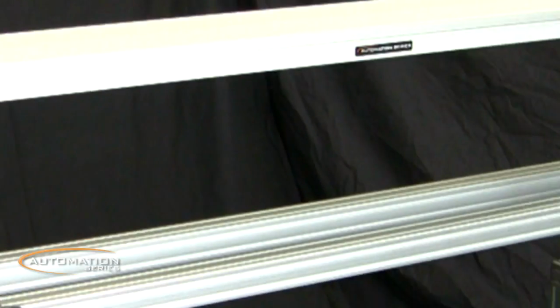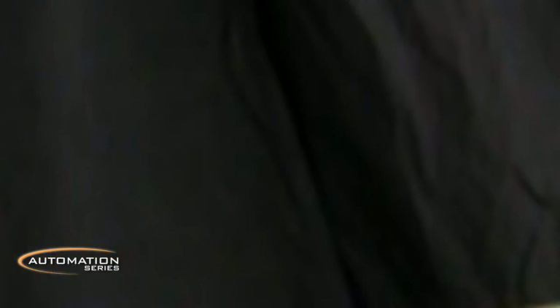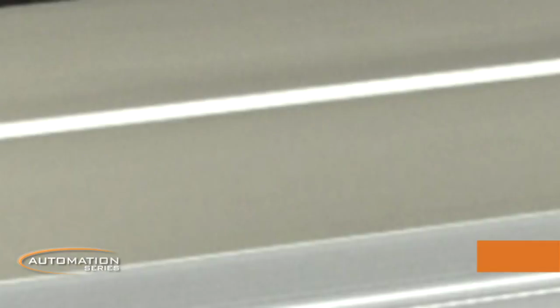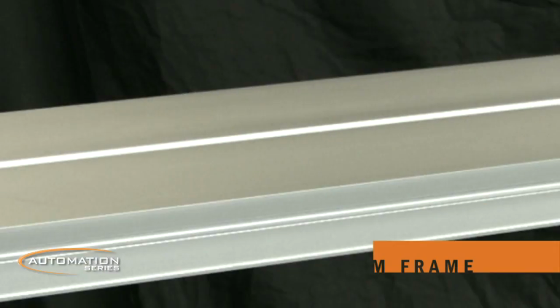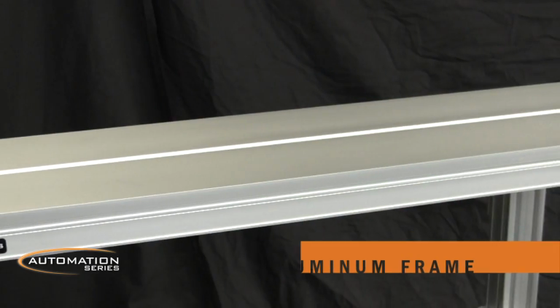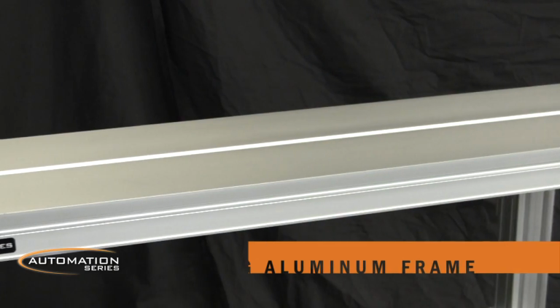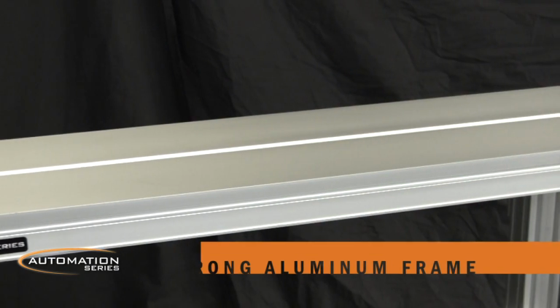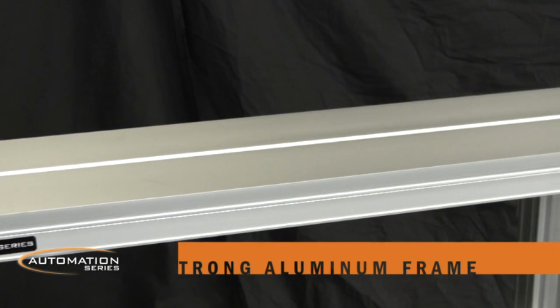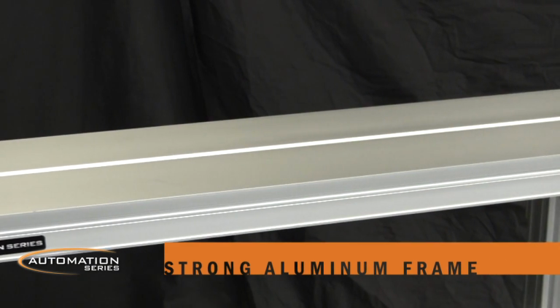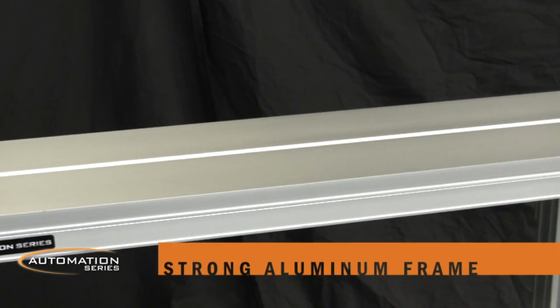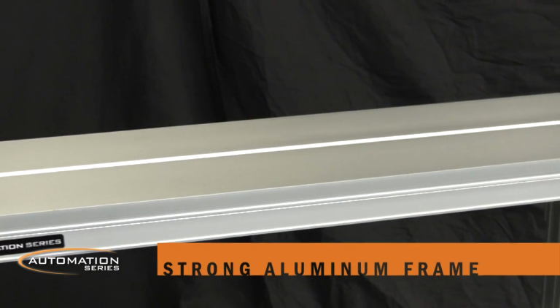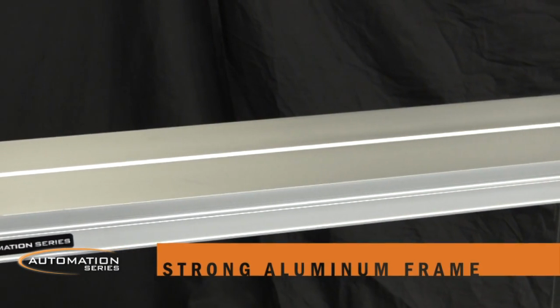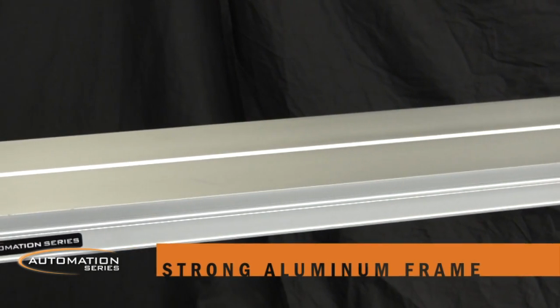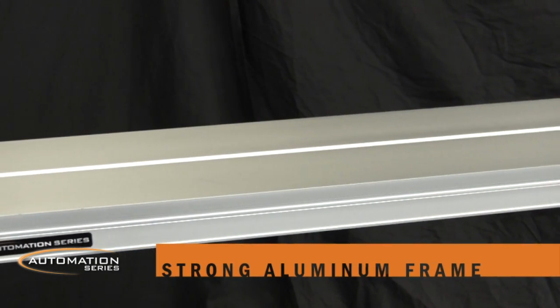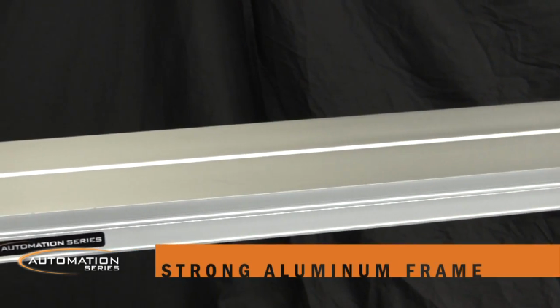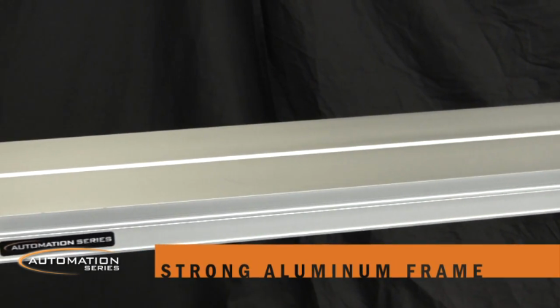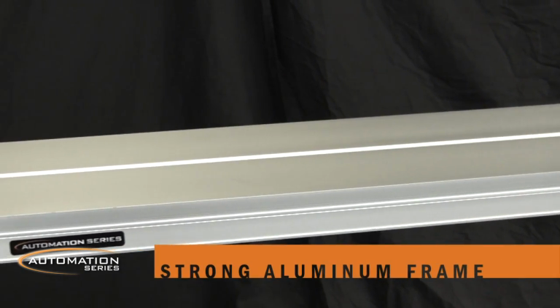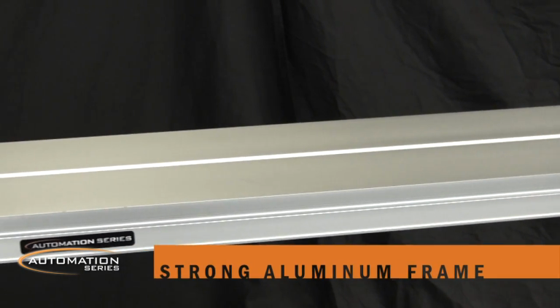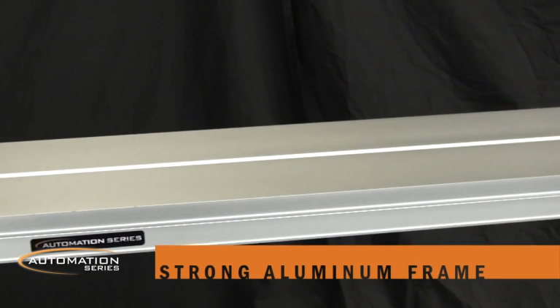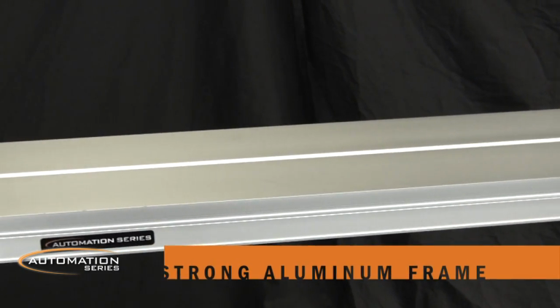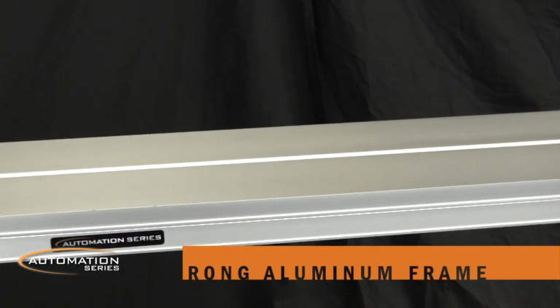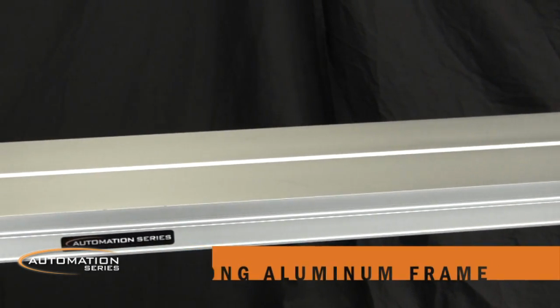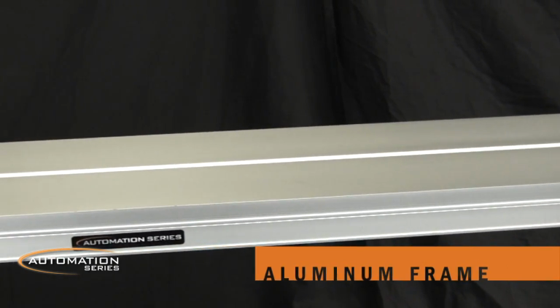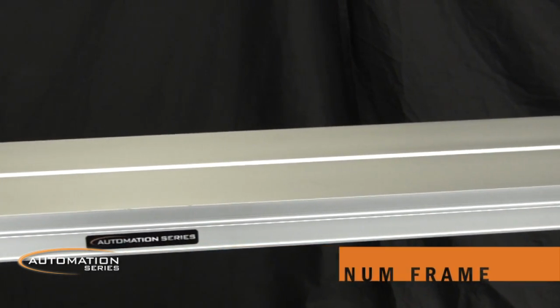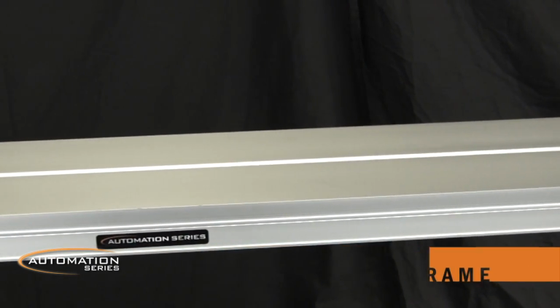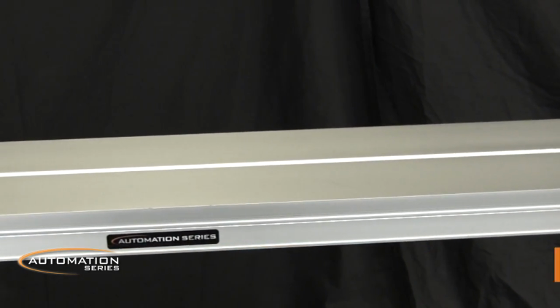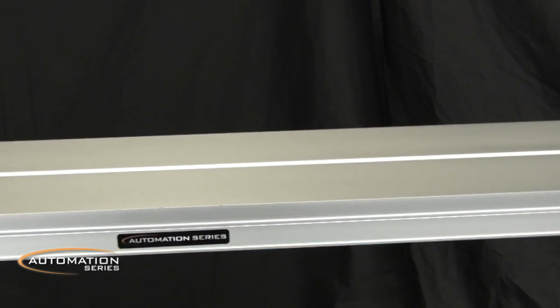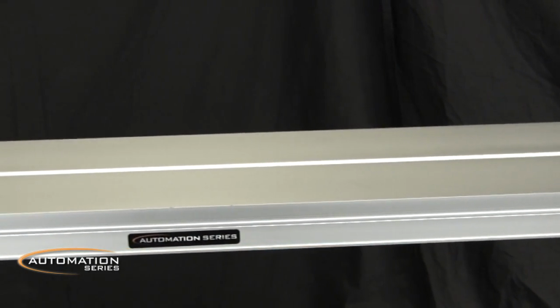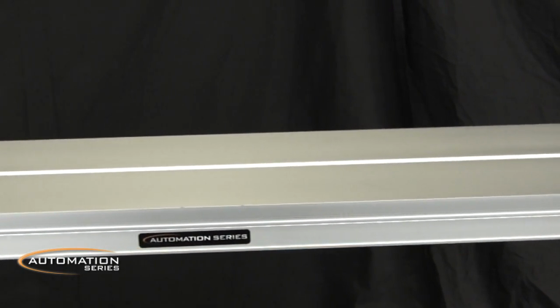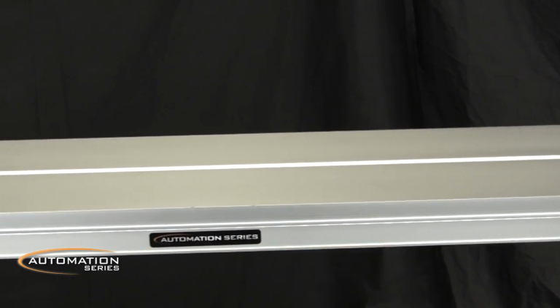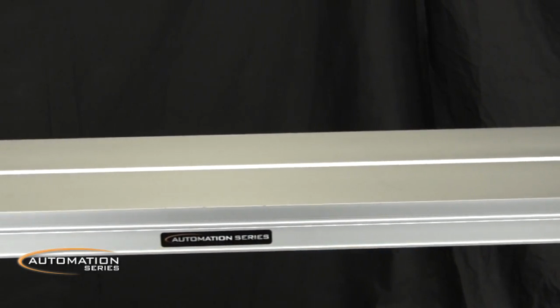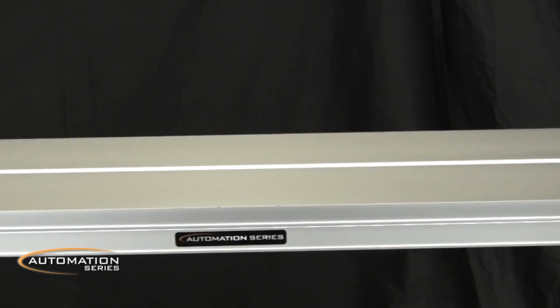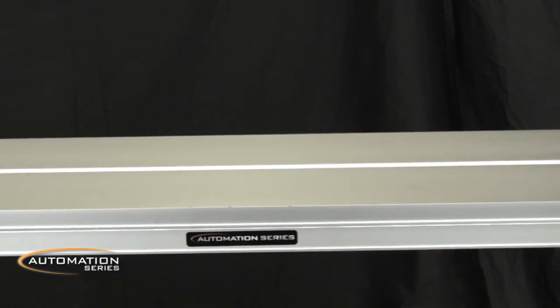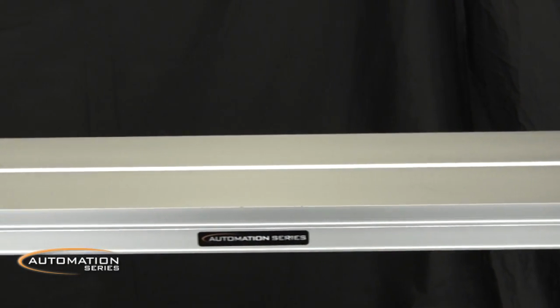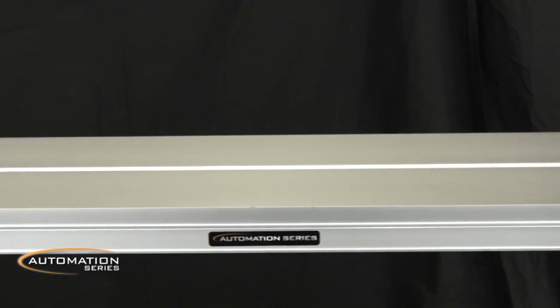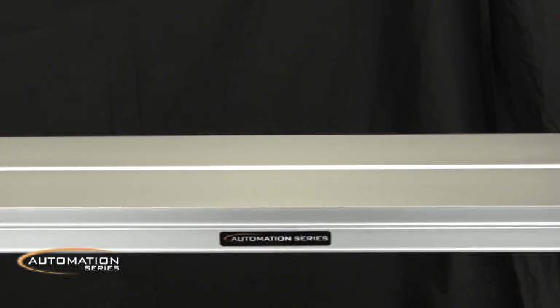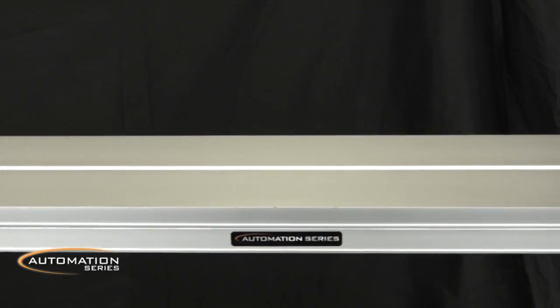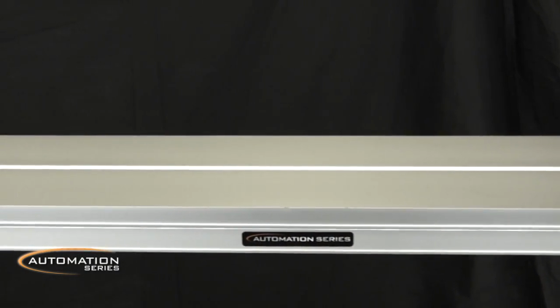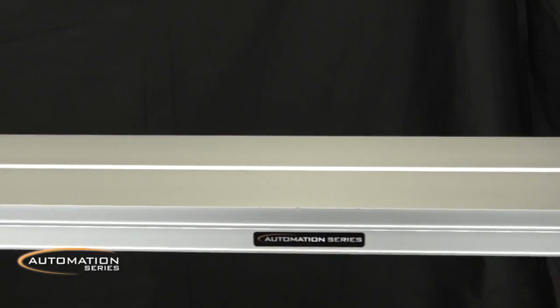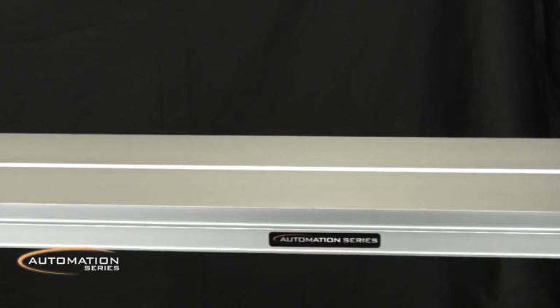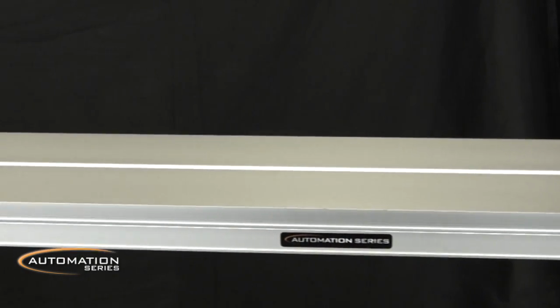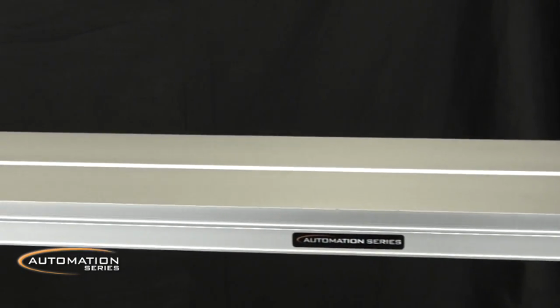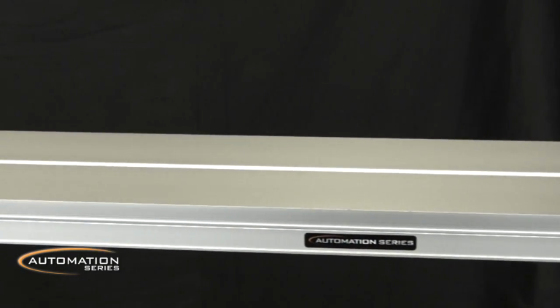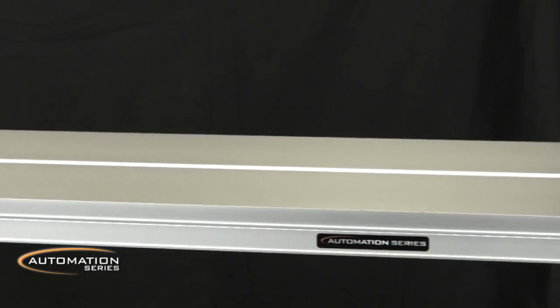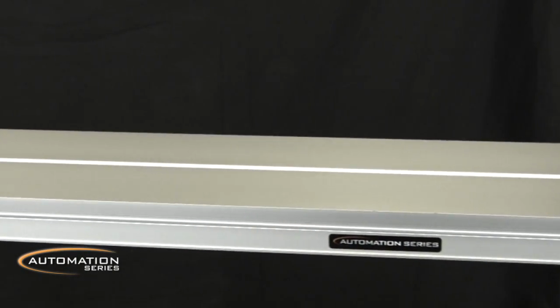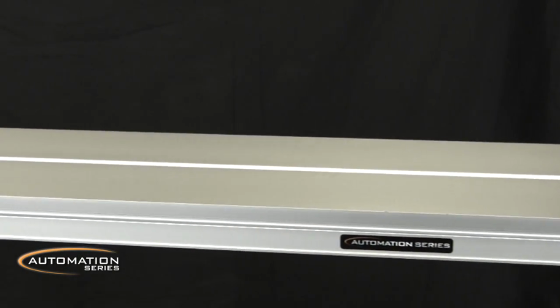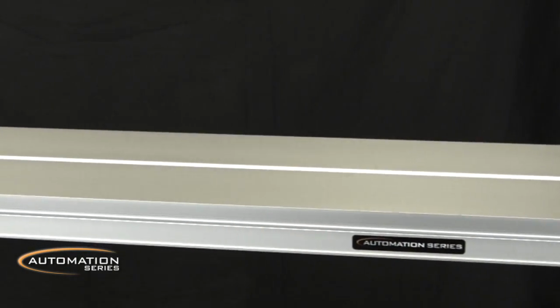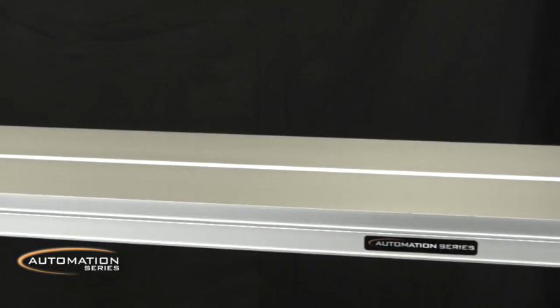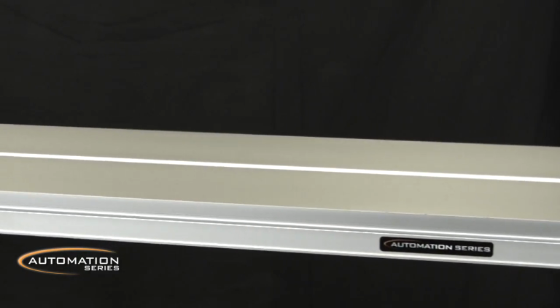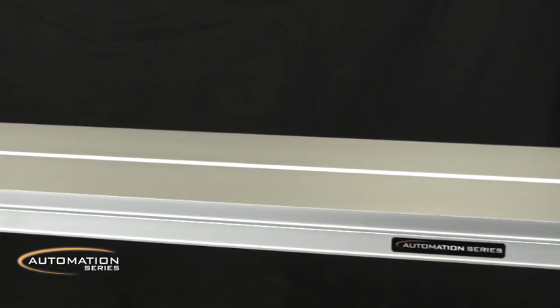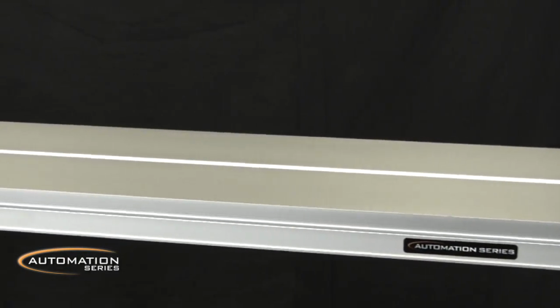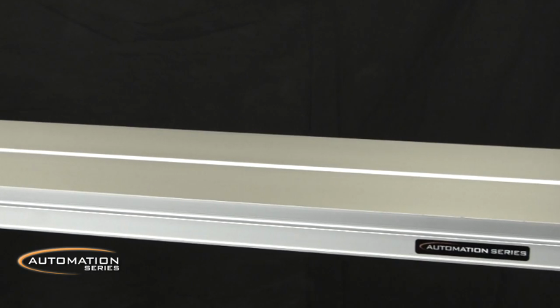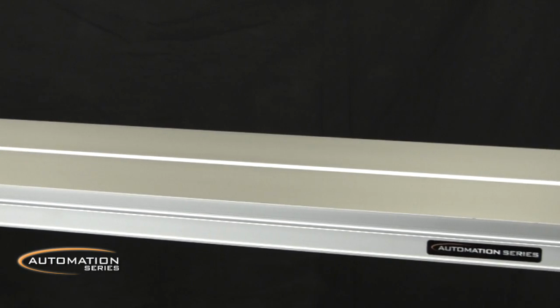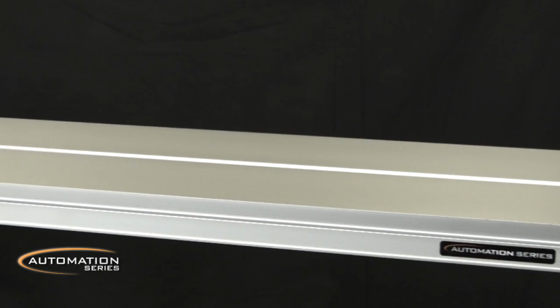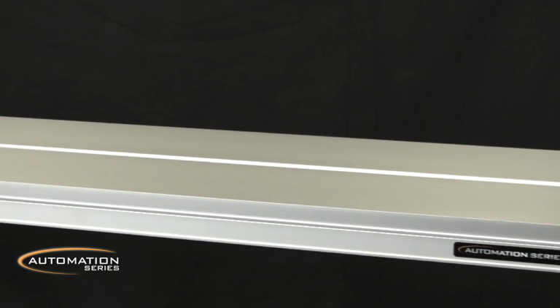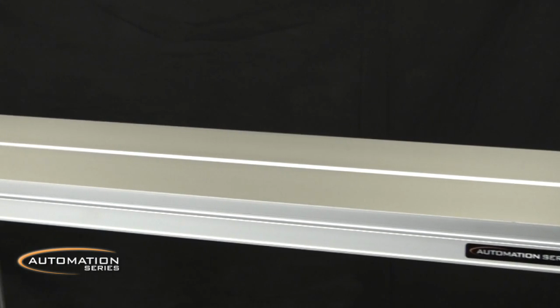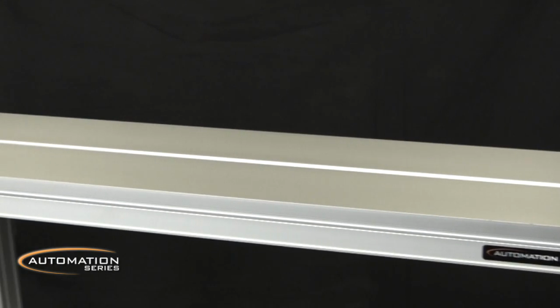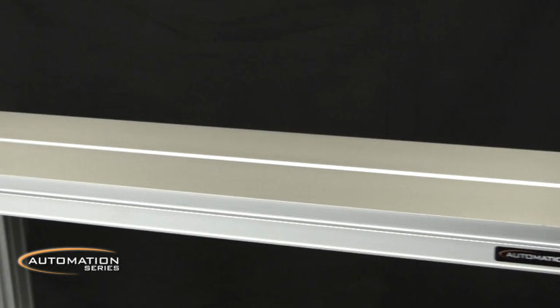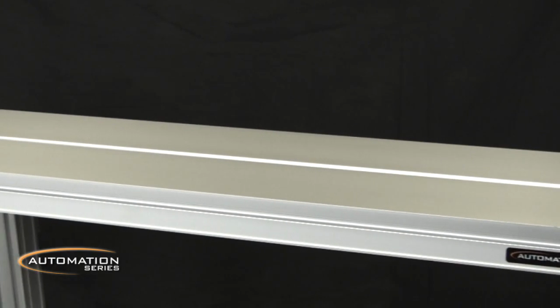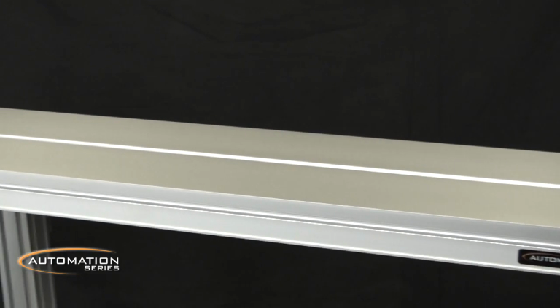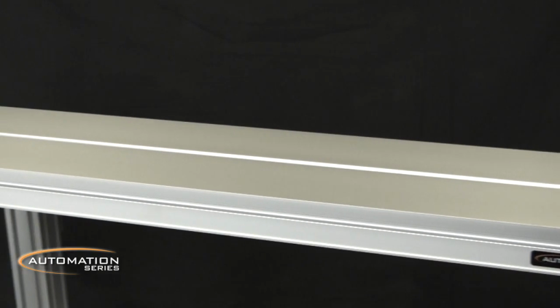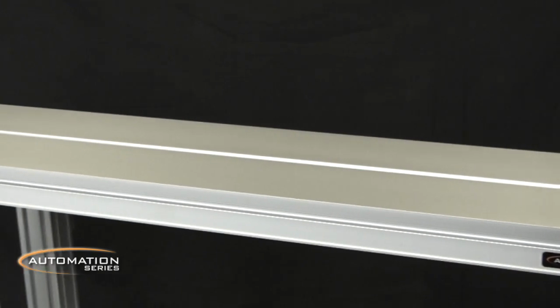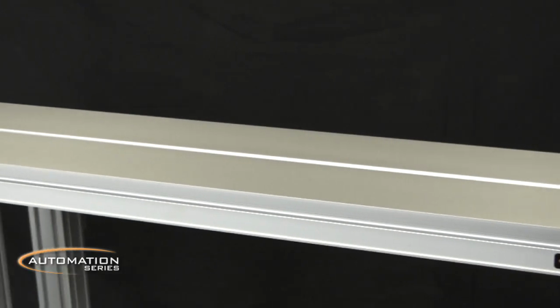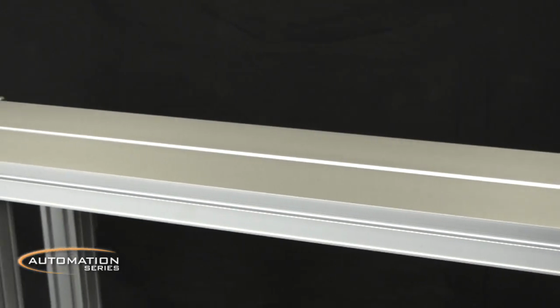They're built on a strong, single piece aluminum frame that resists twisting, the most common reason for belt tracking issues in competing conveyors.